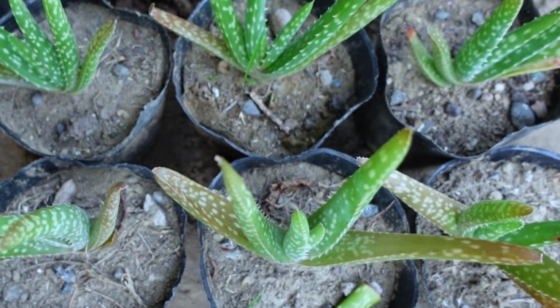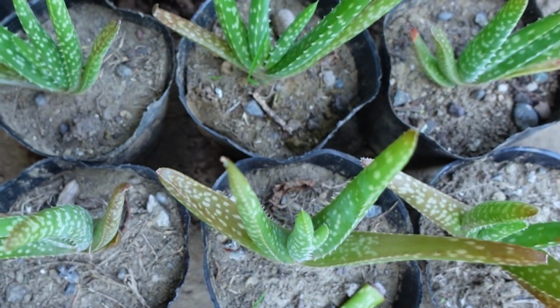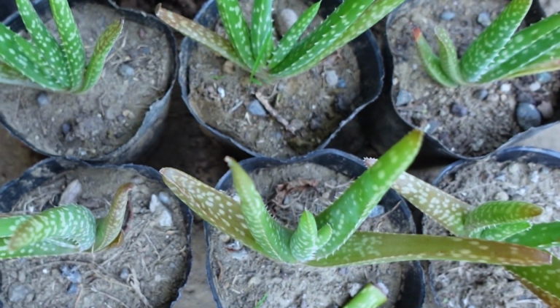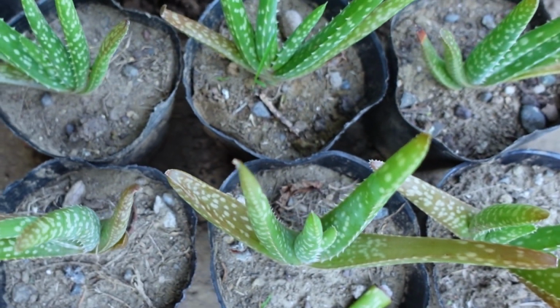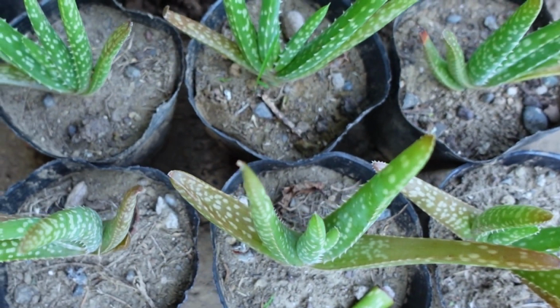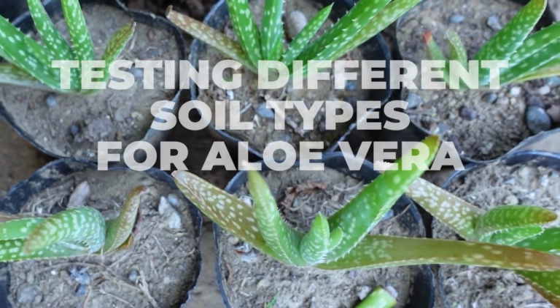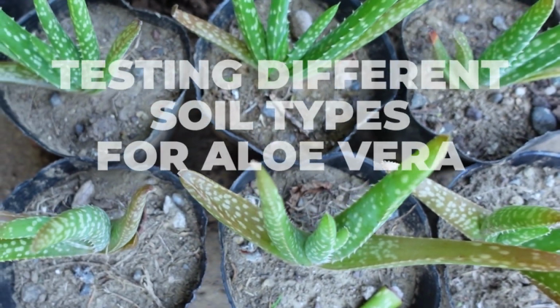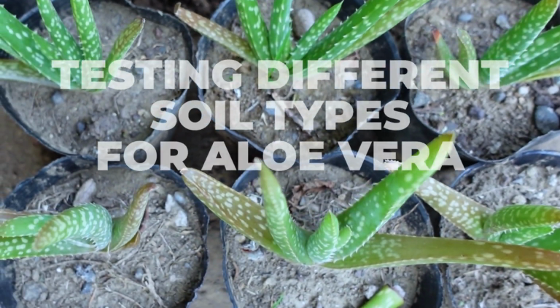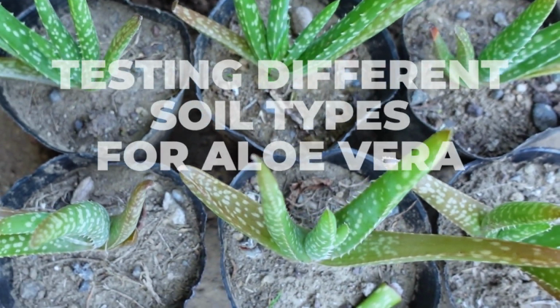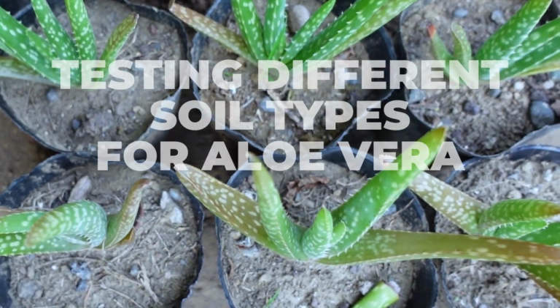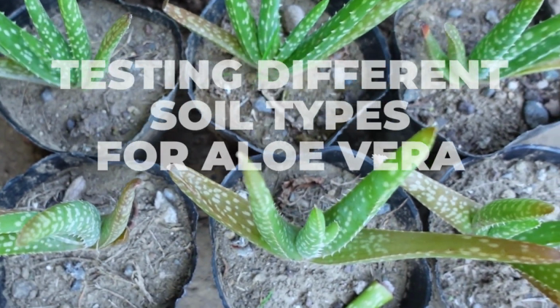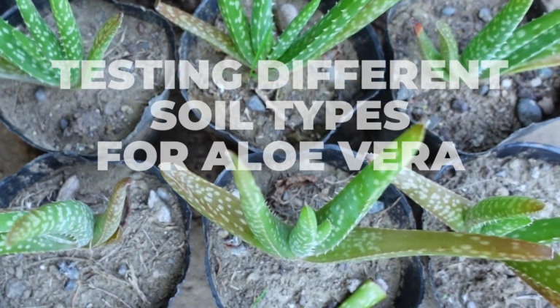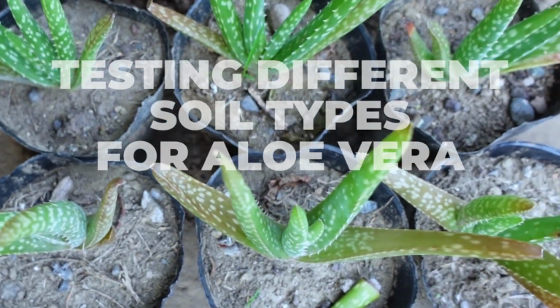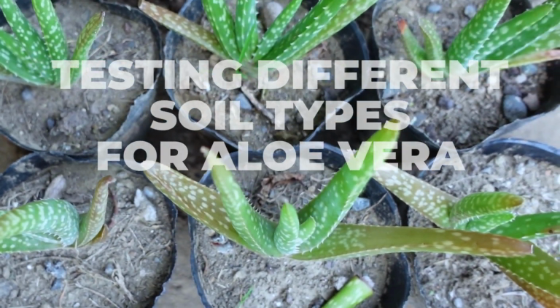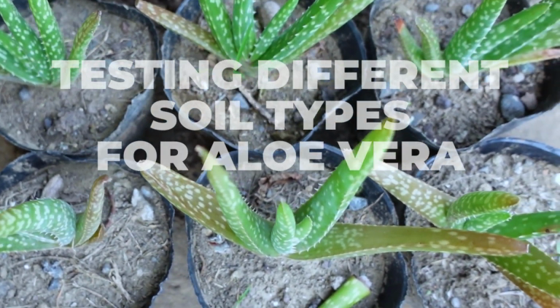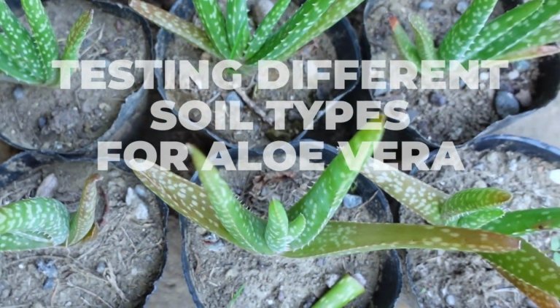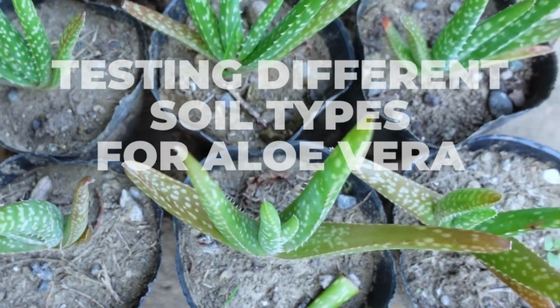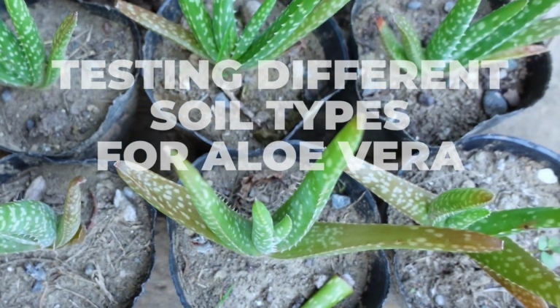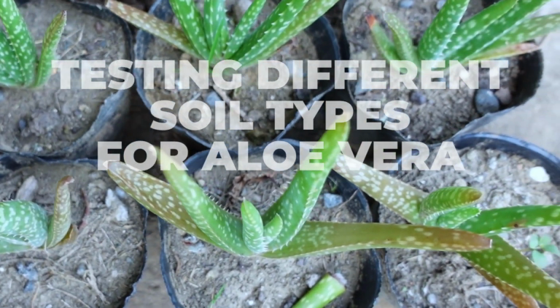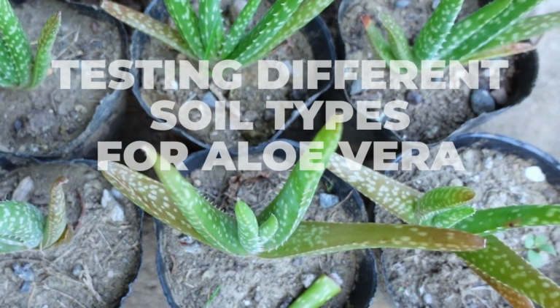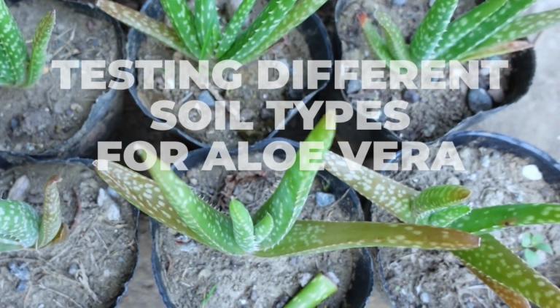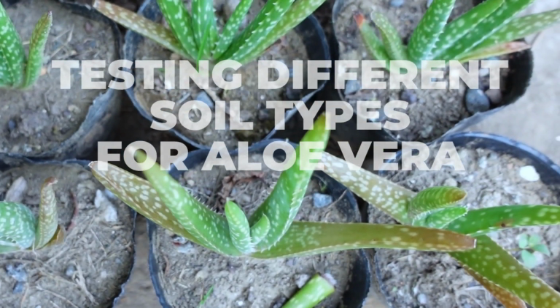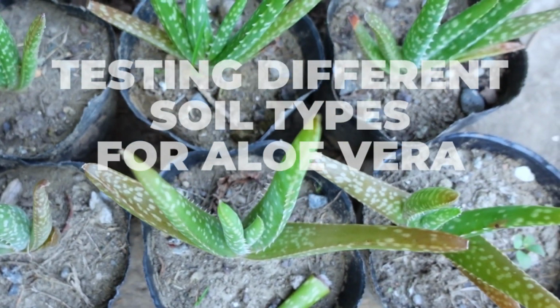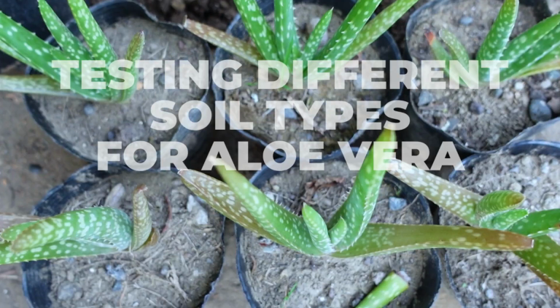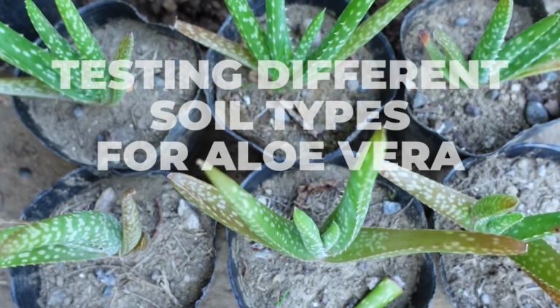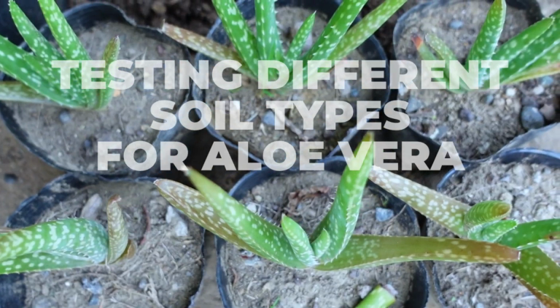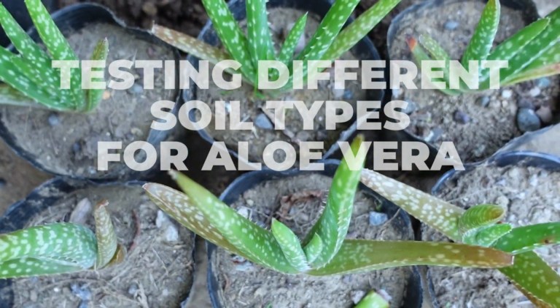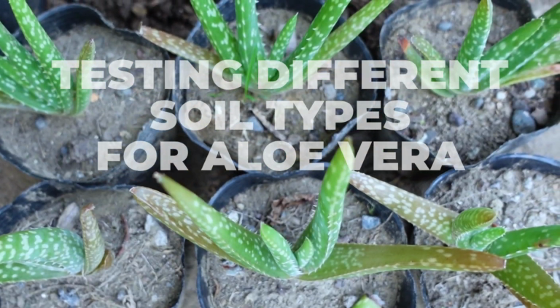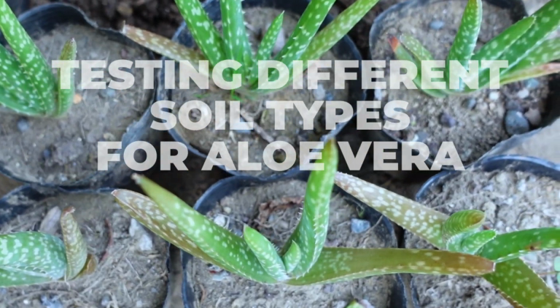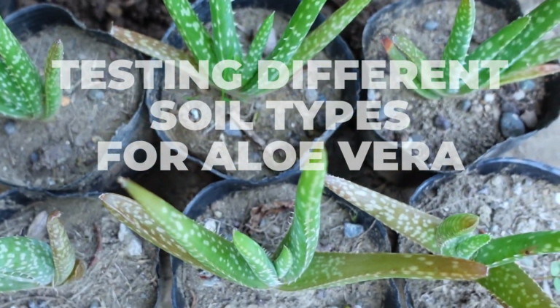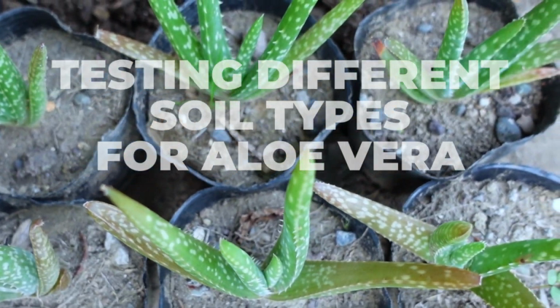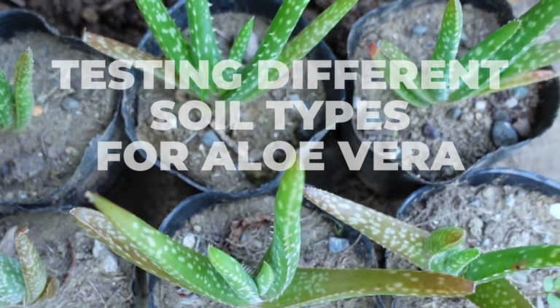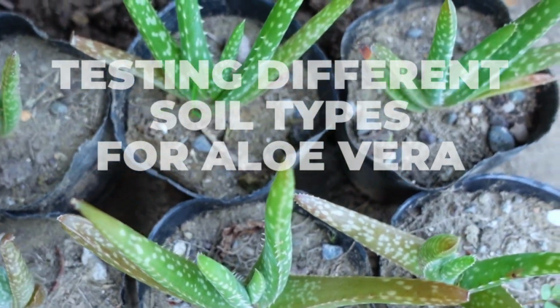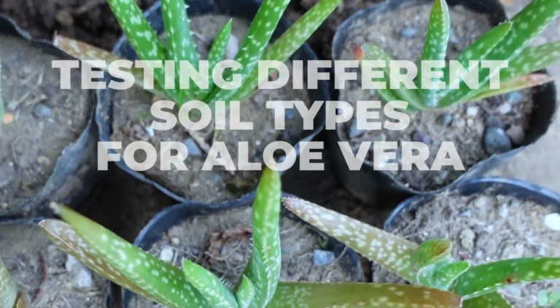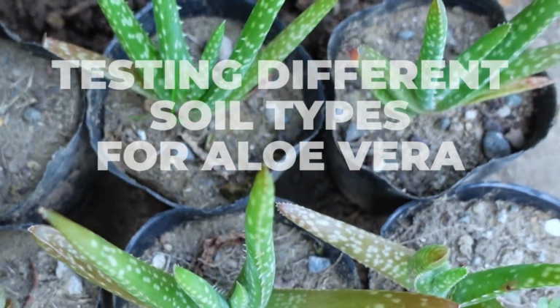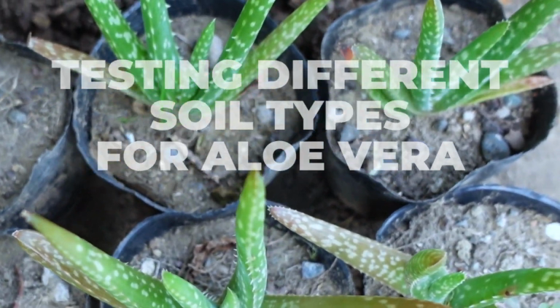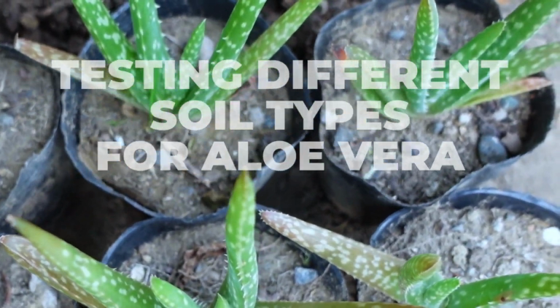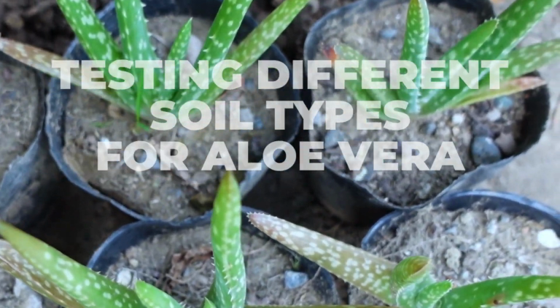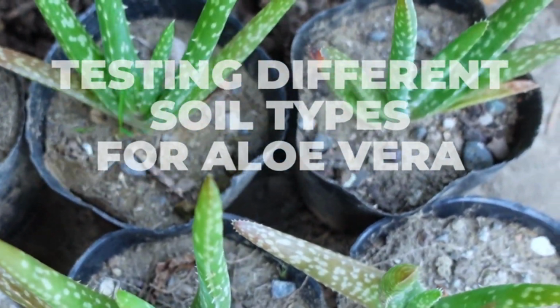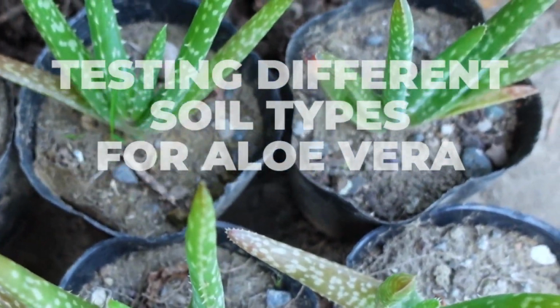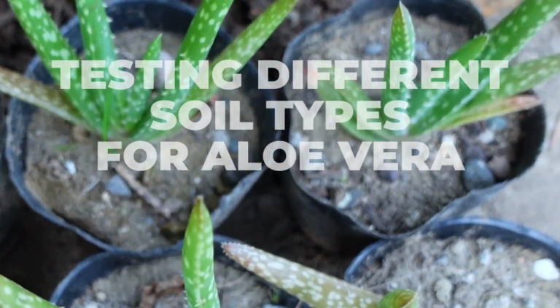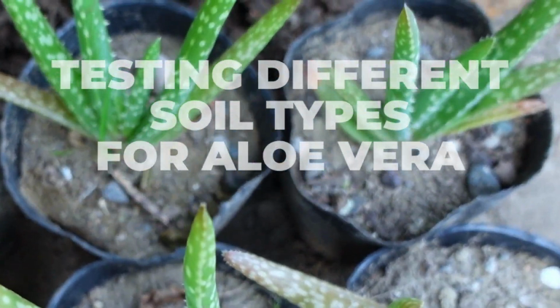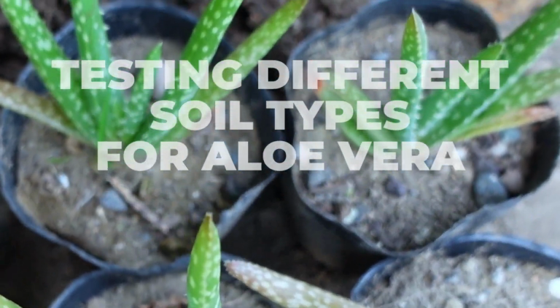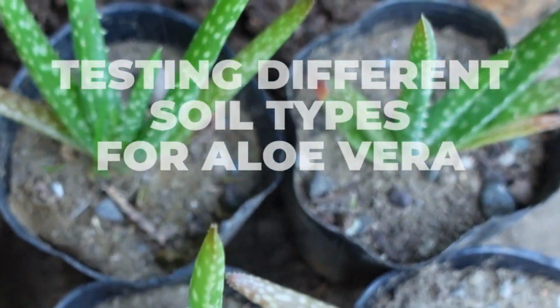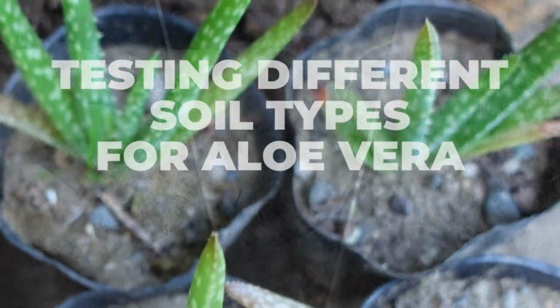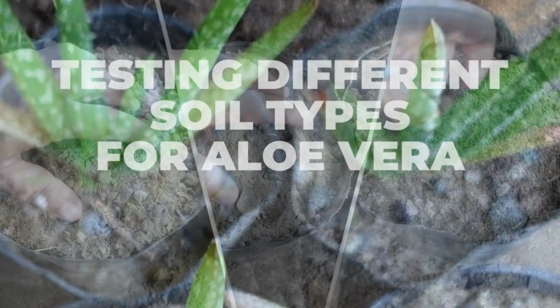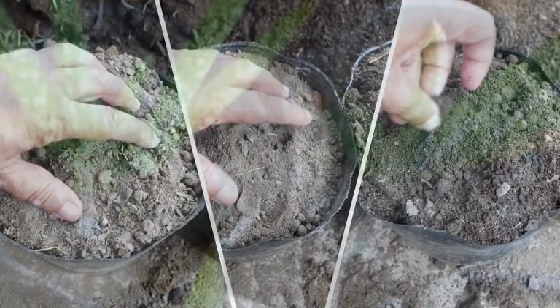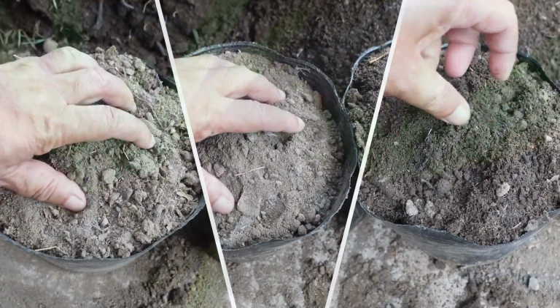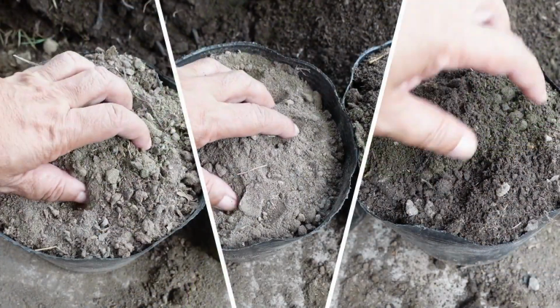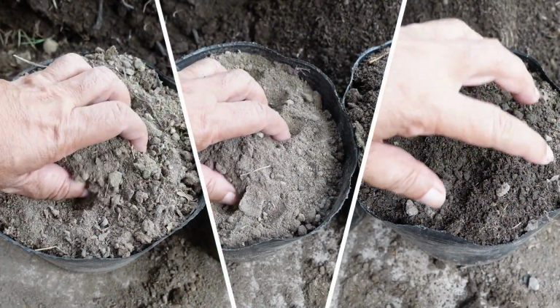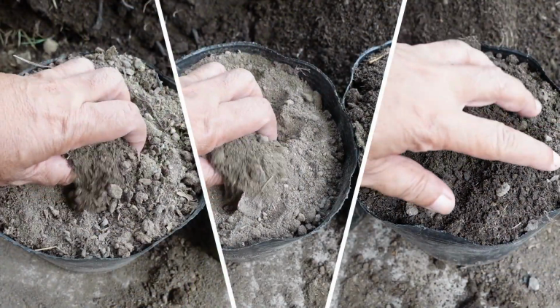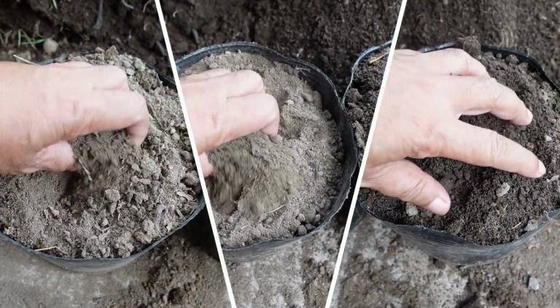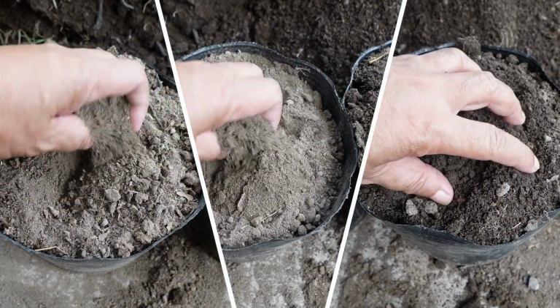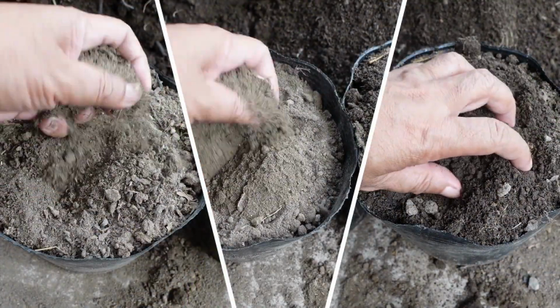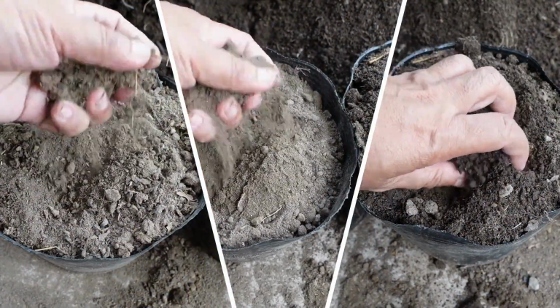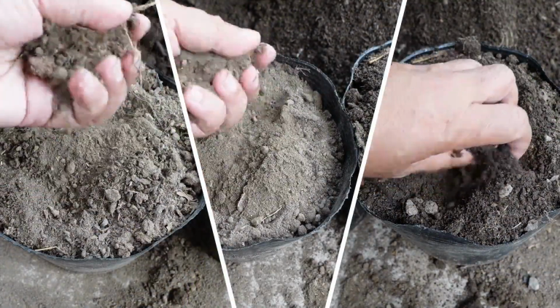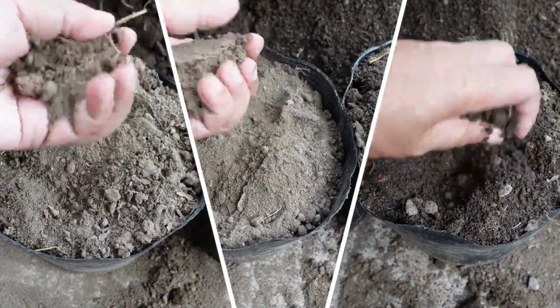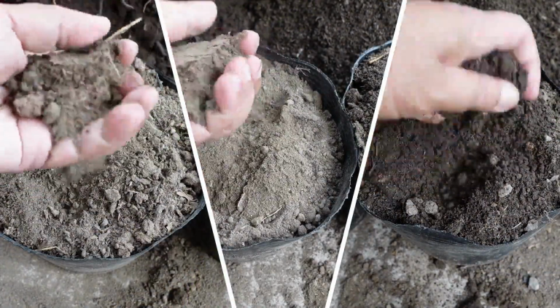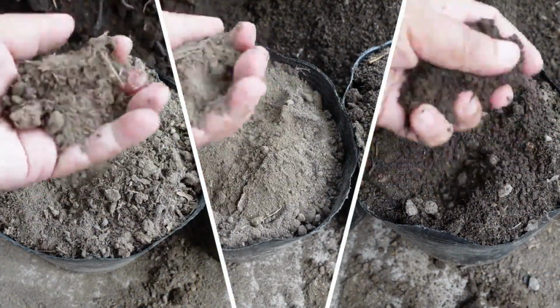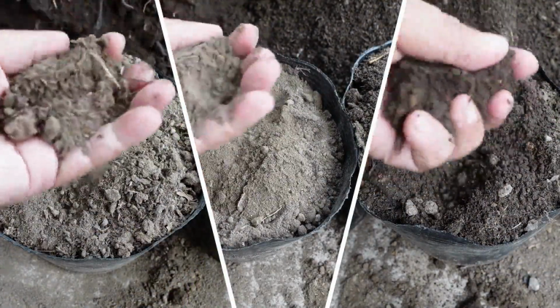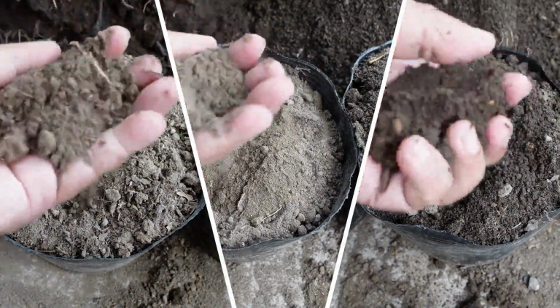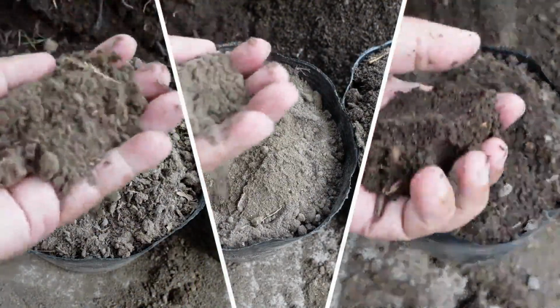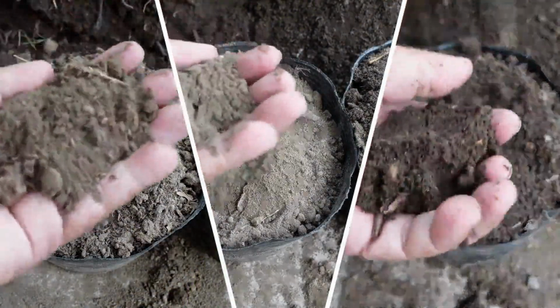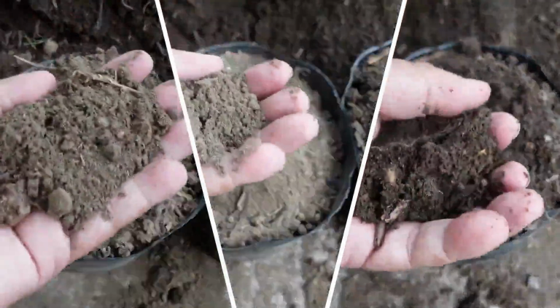In this video, I will show you the results of replanting these aloe vera pops in three different soil types.